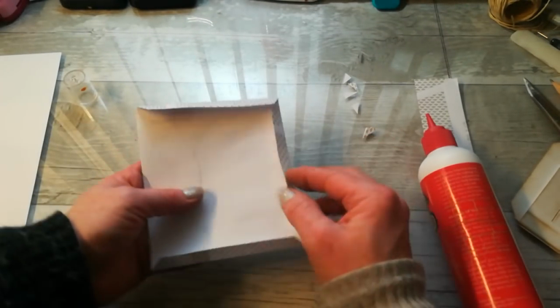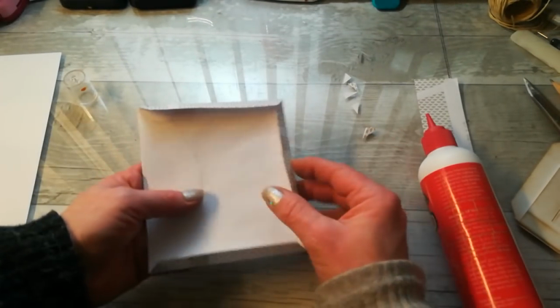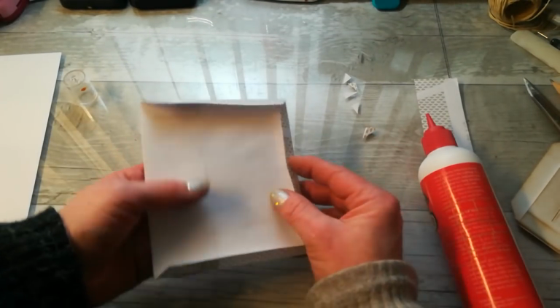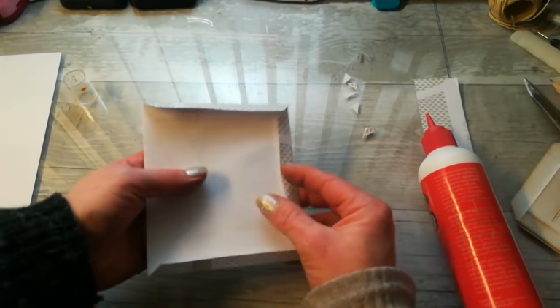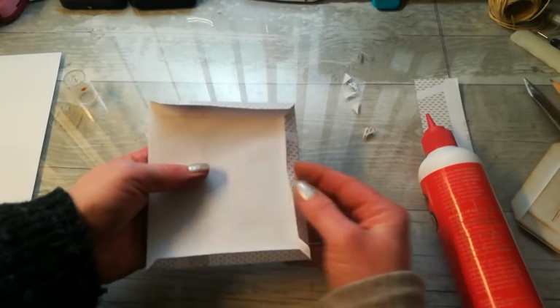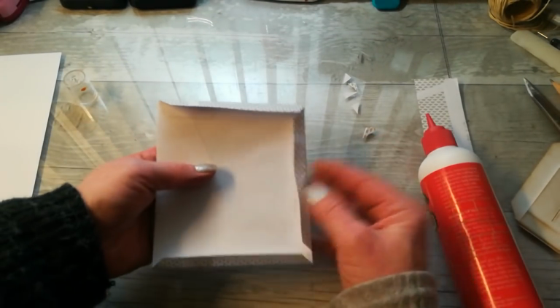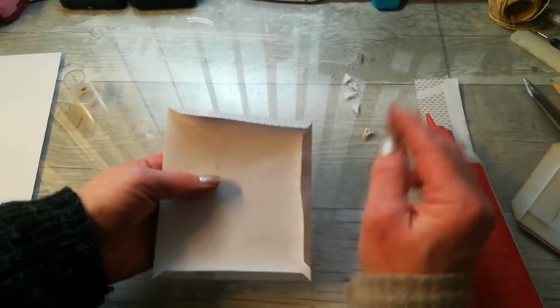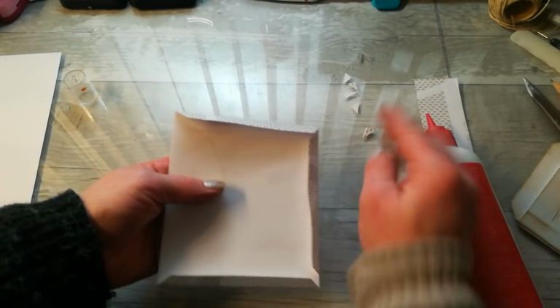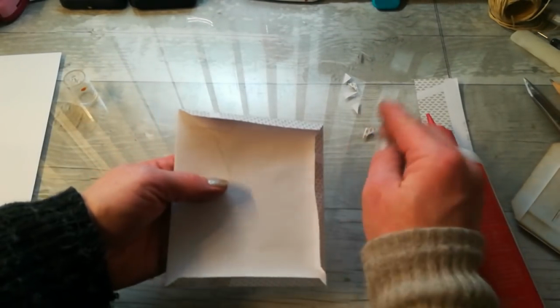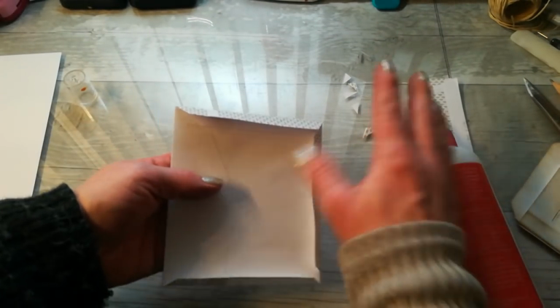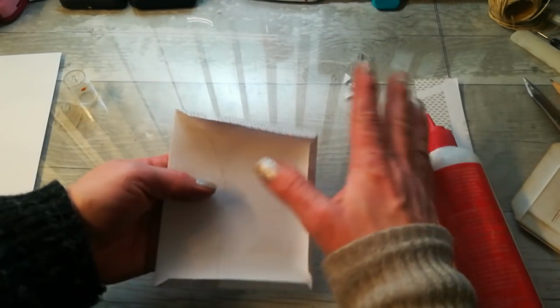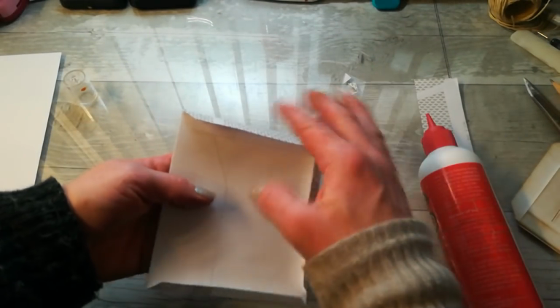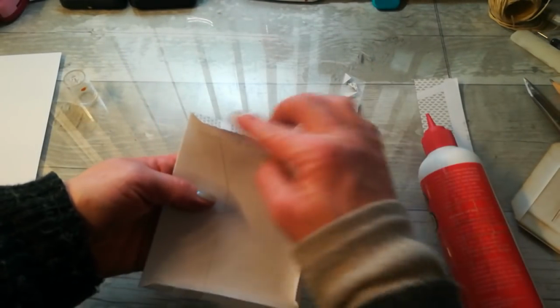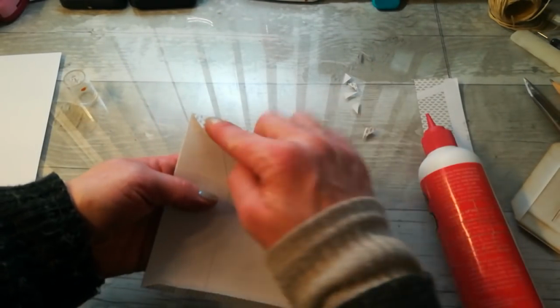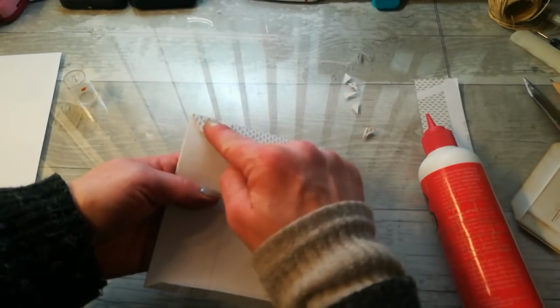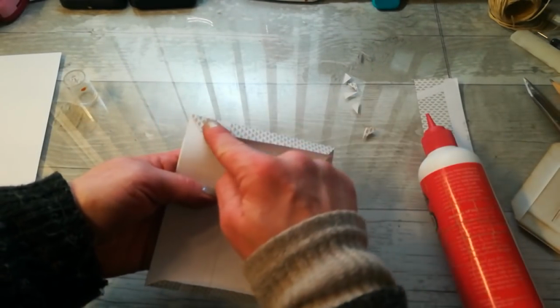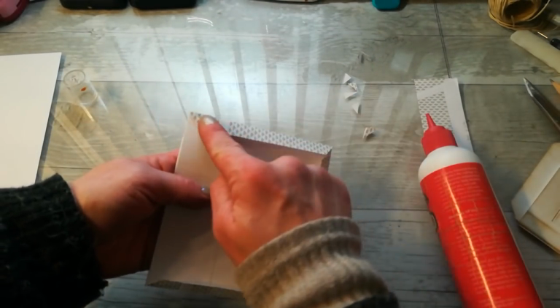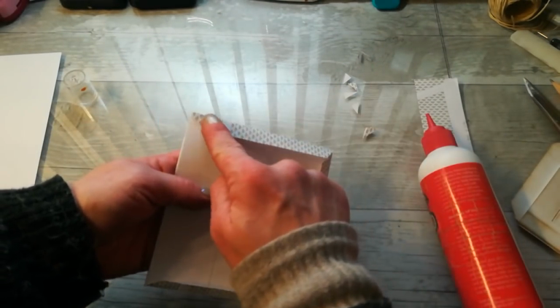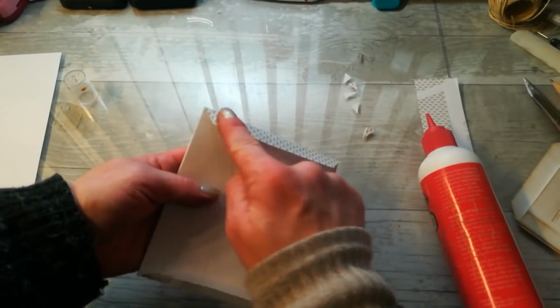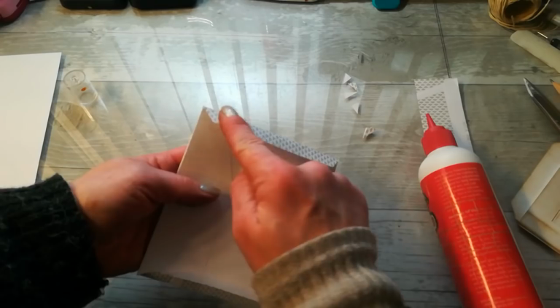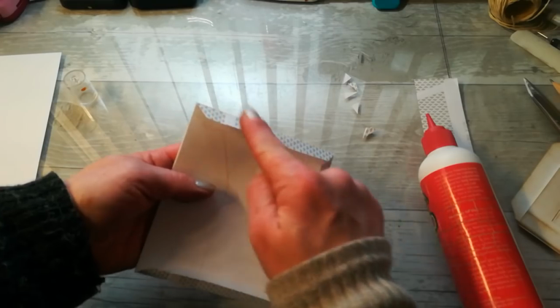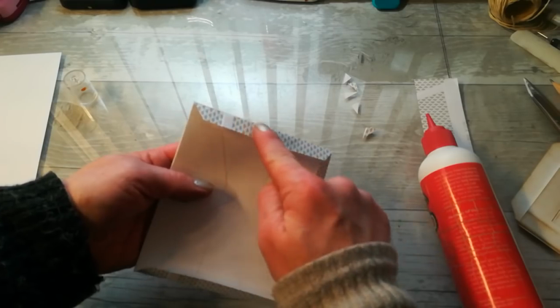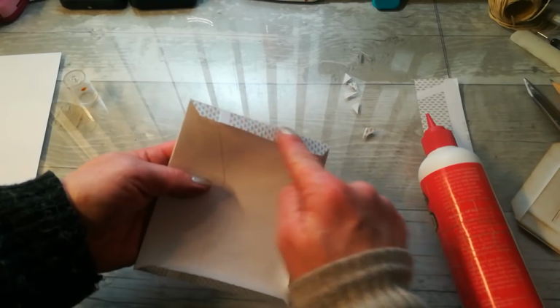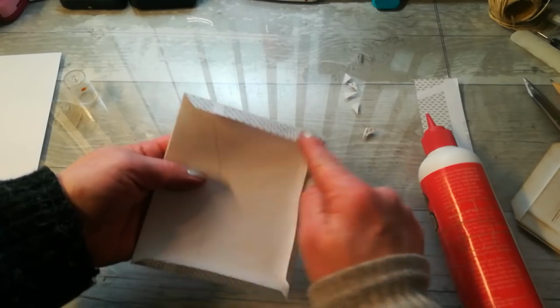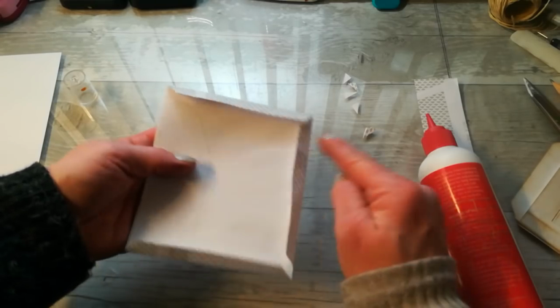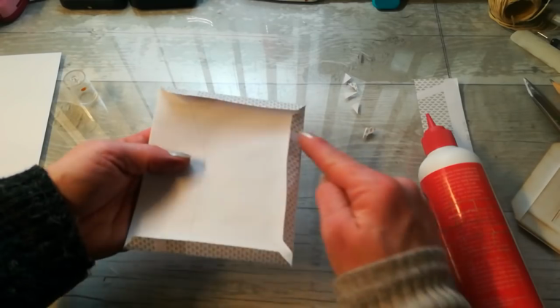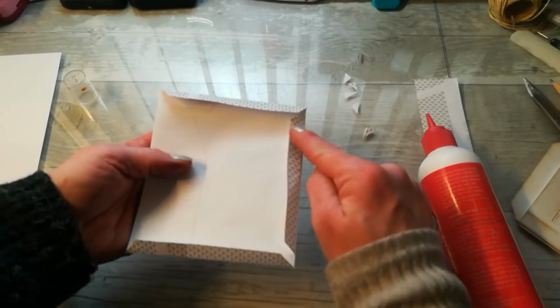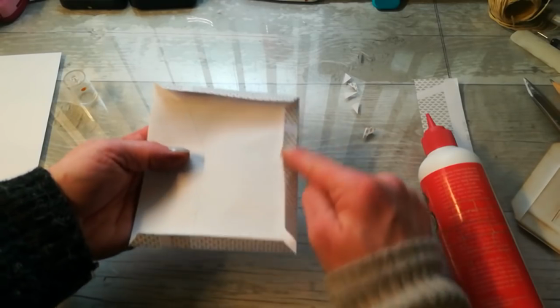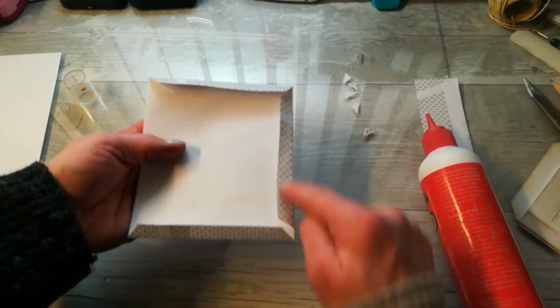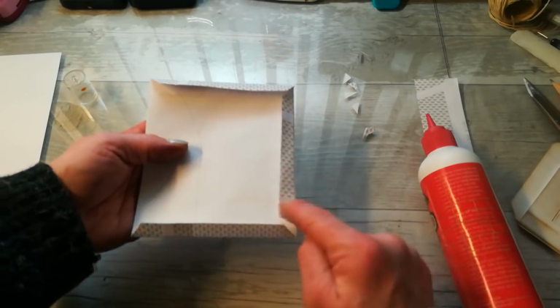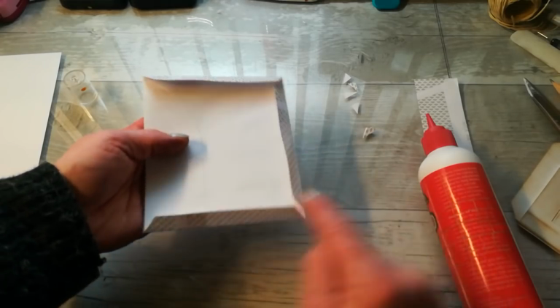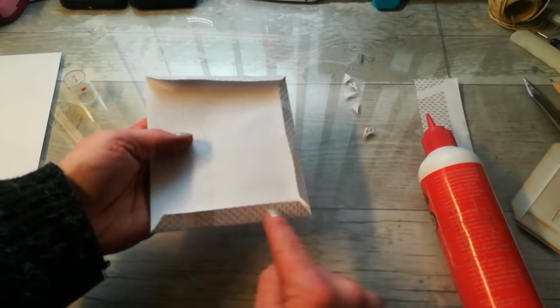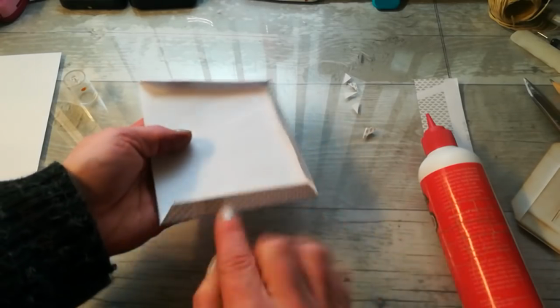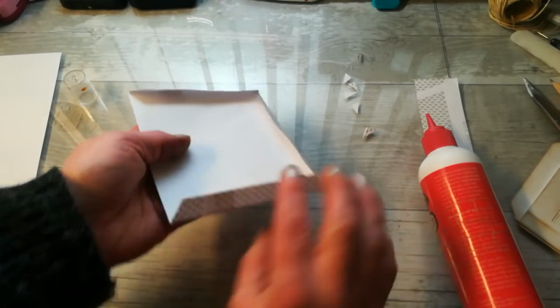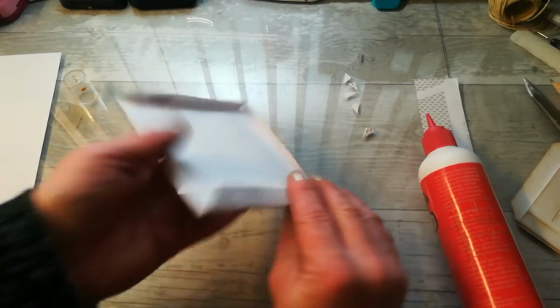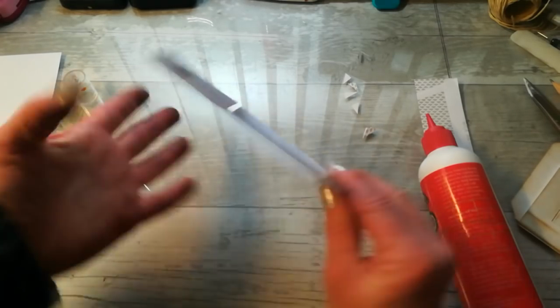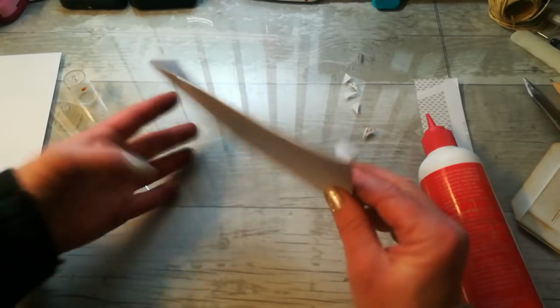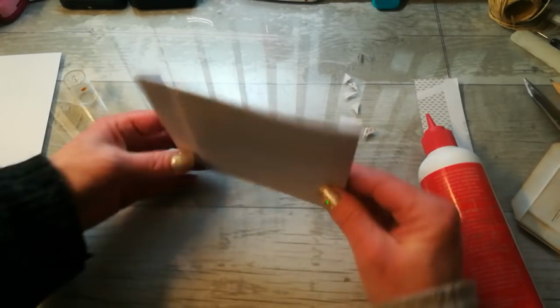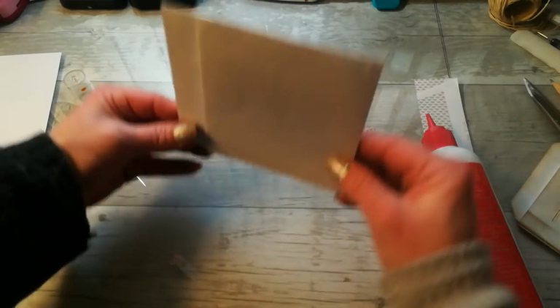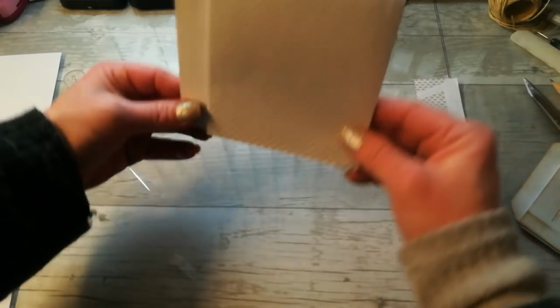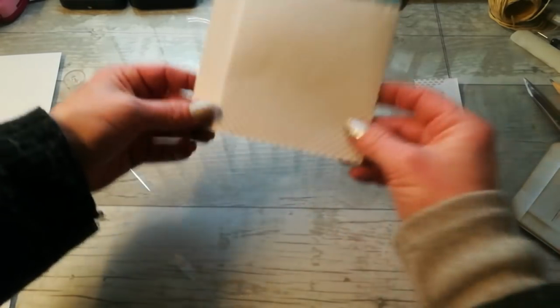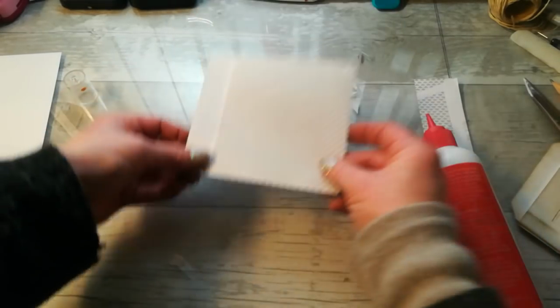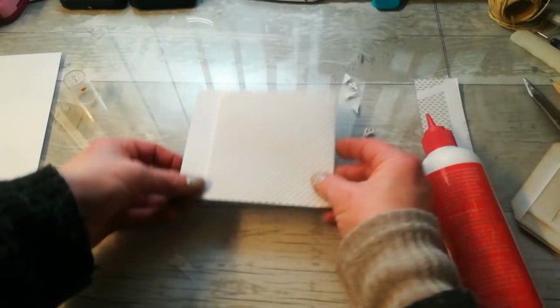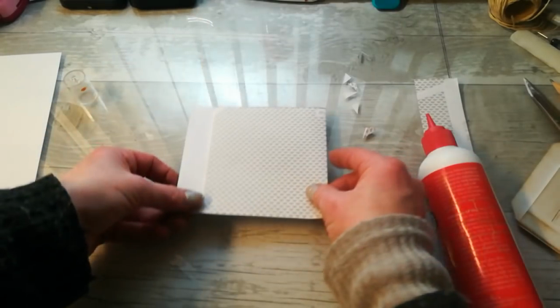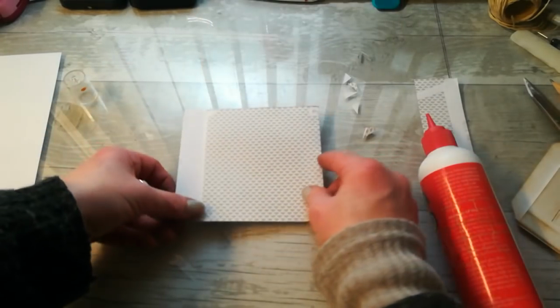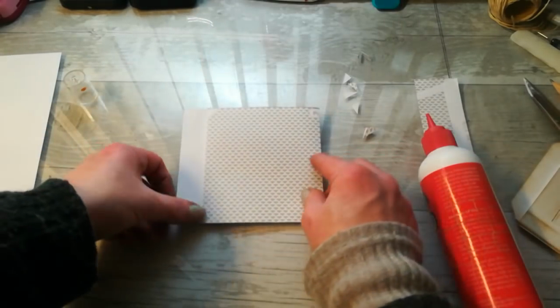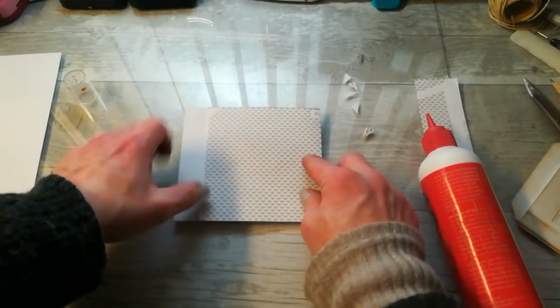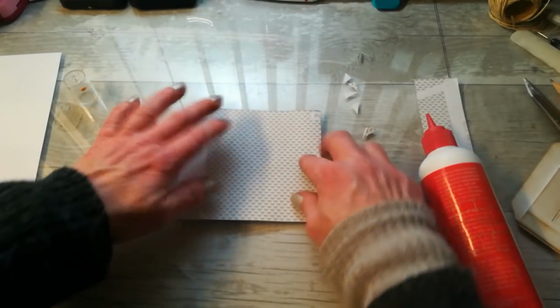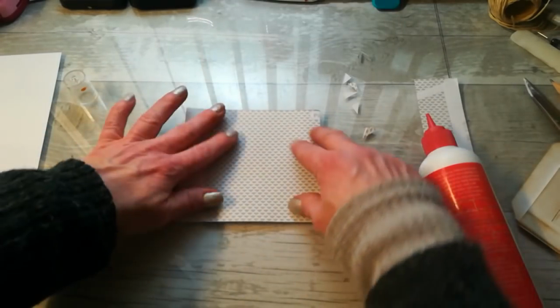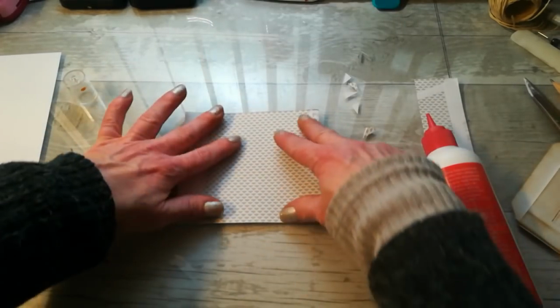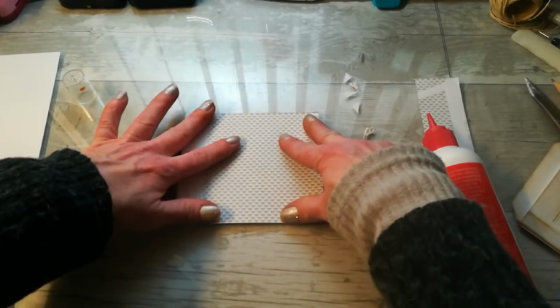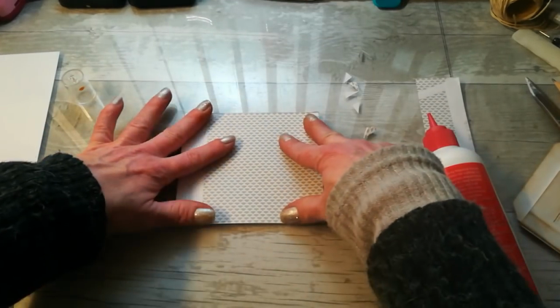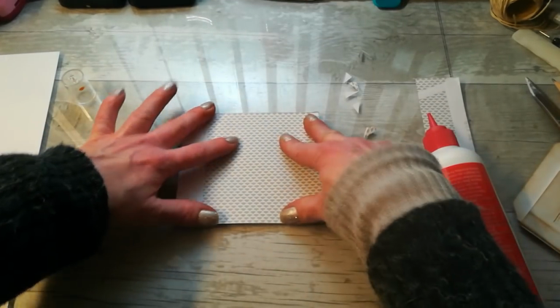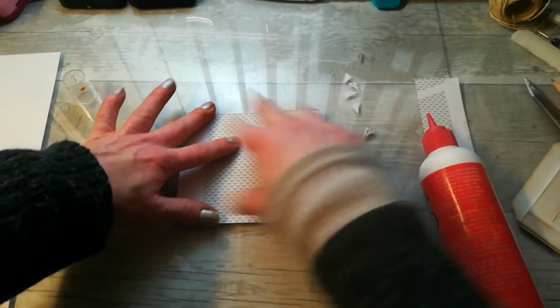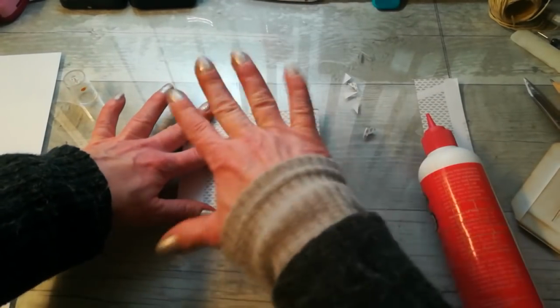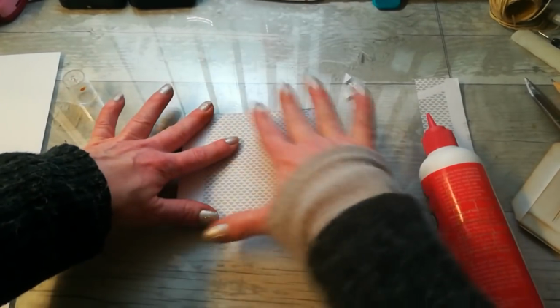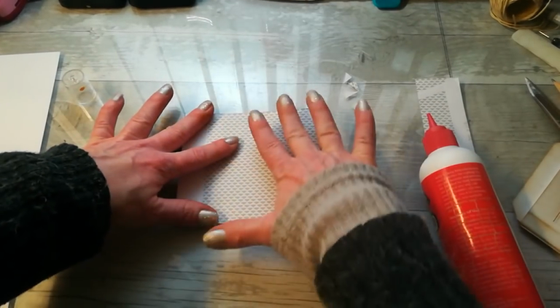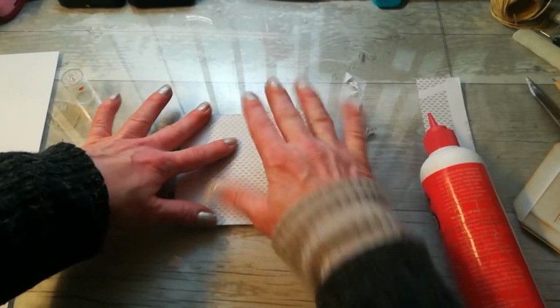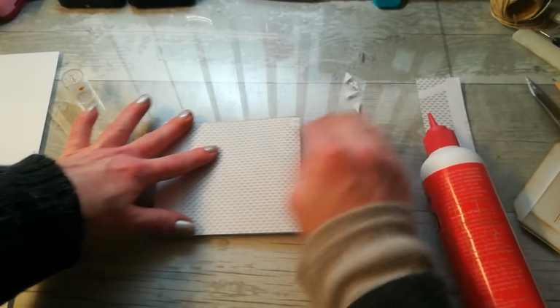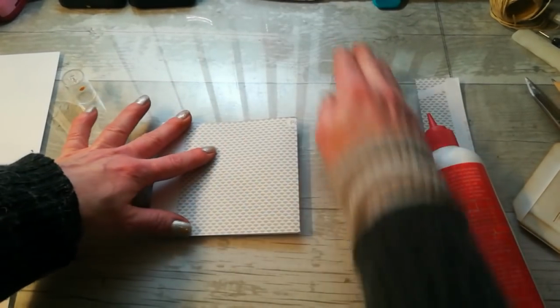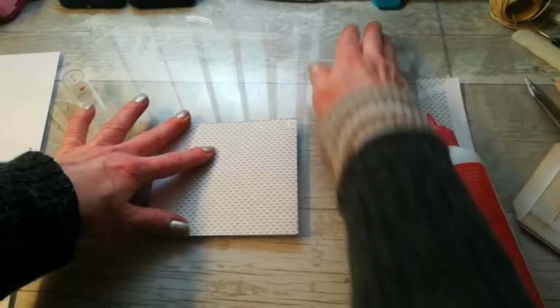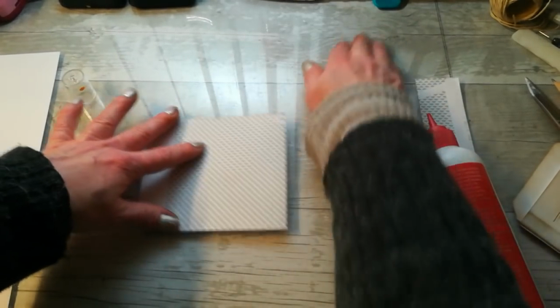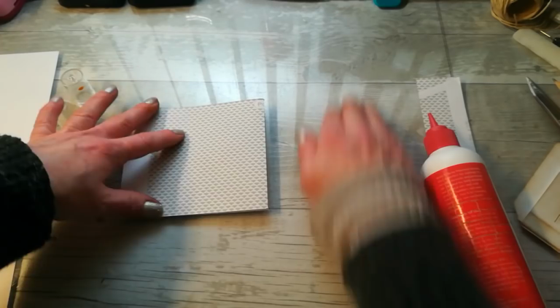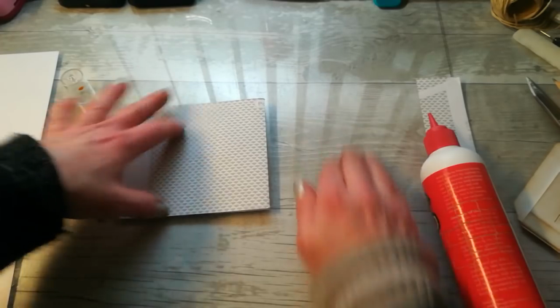When you place it in your journal, just put glue here, here, and here, and glue it on your journal page.